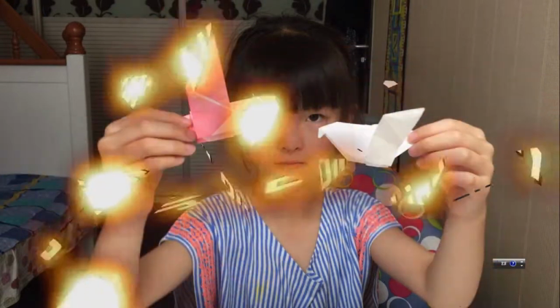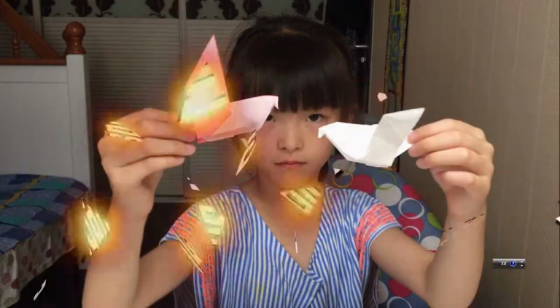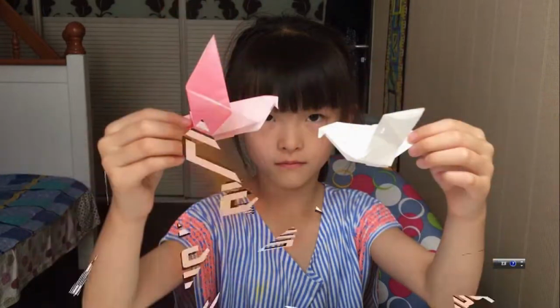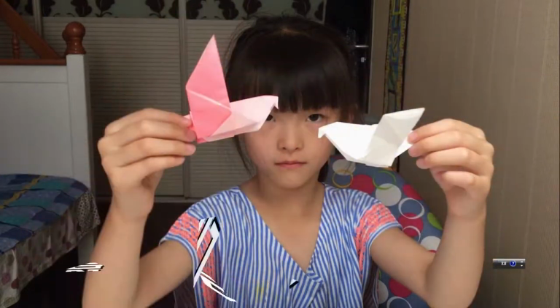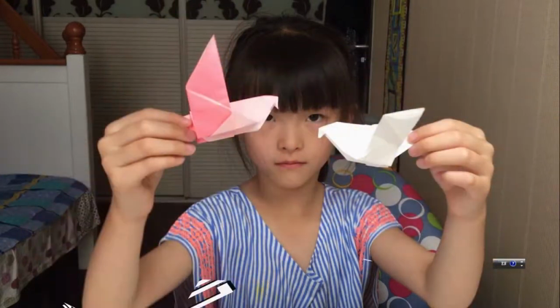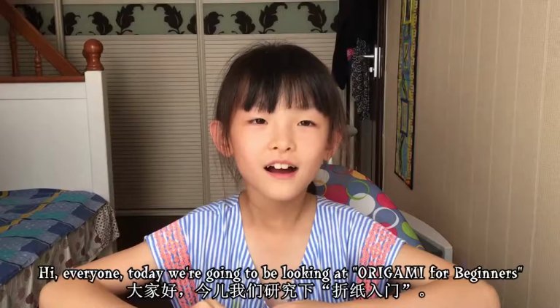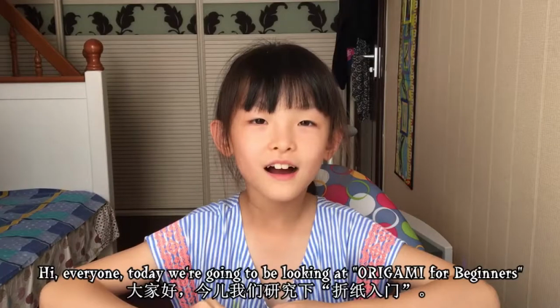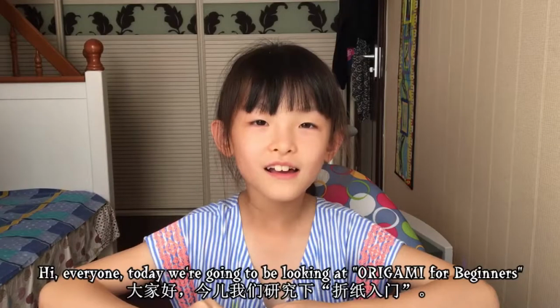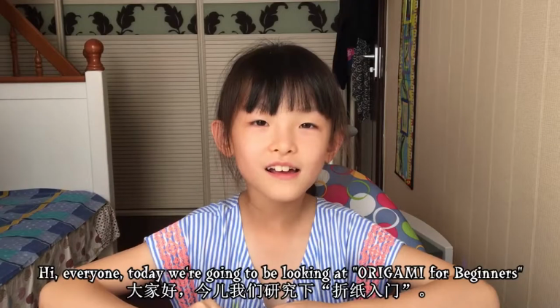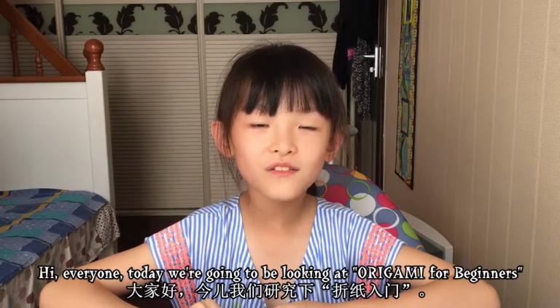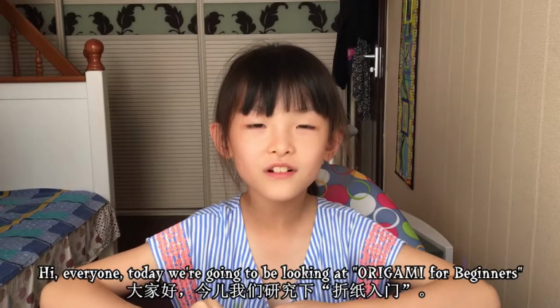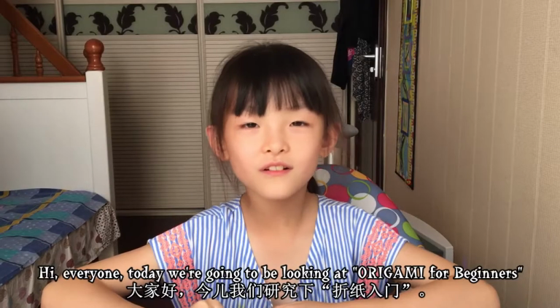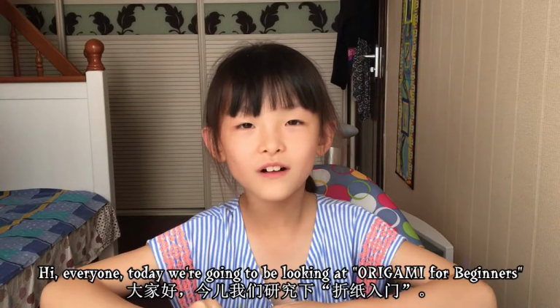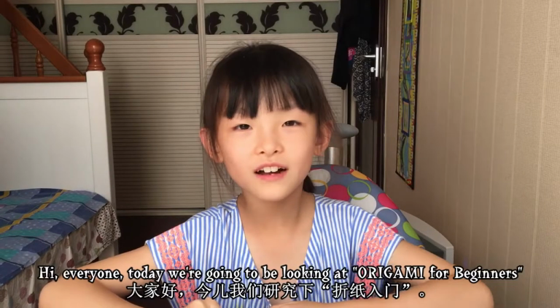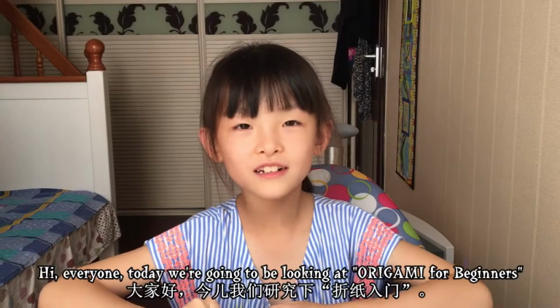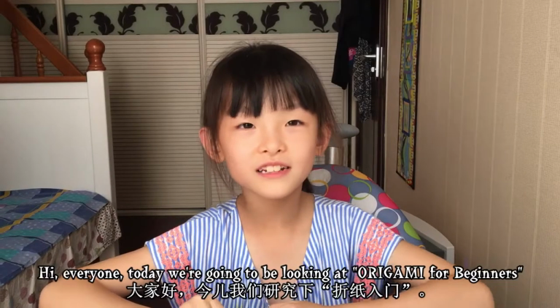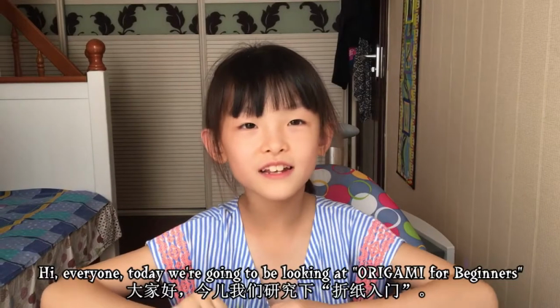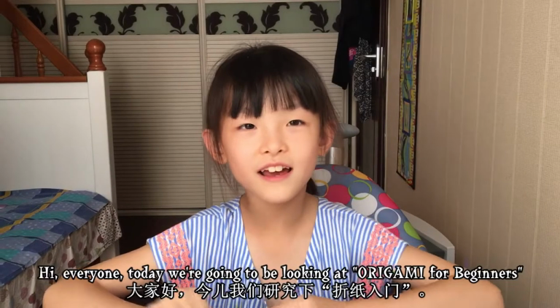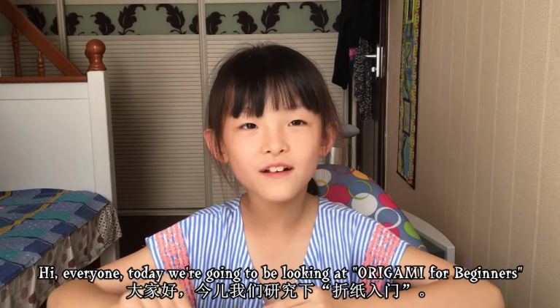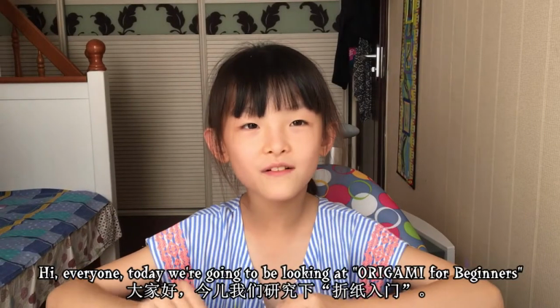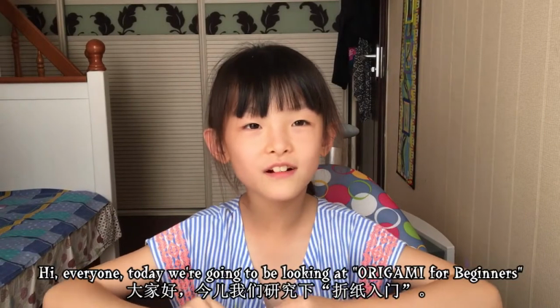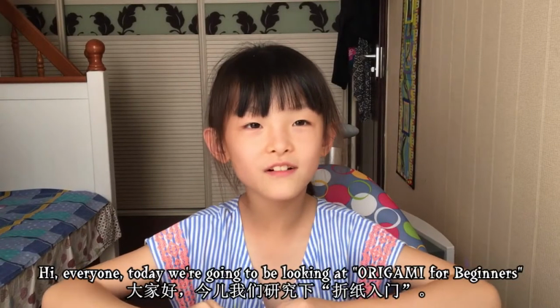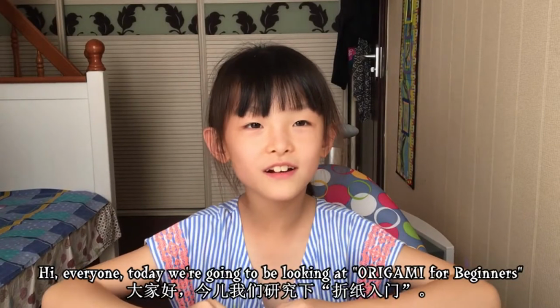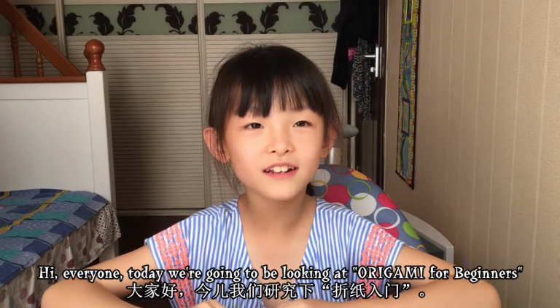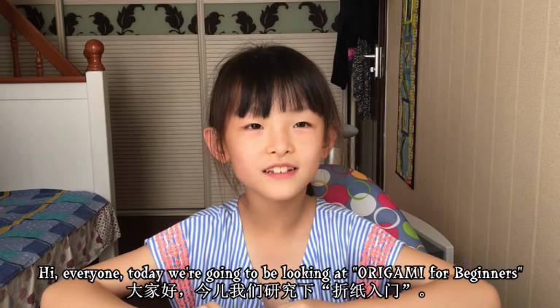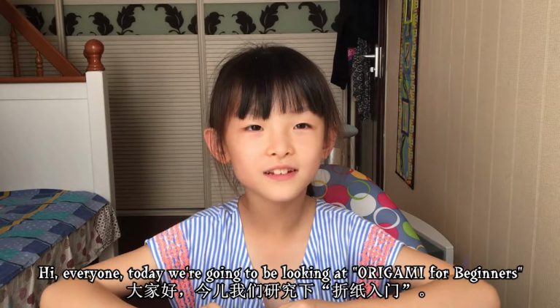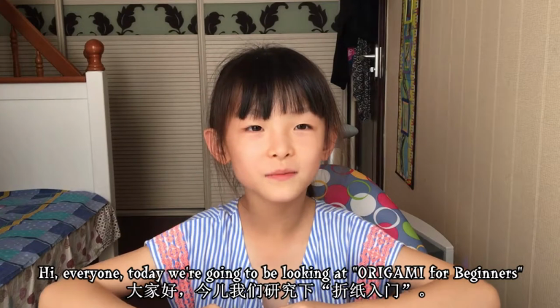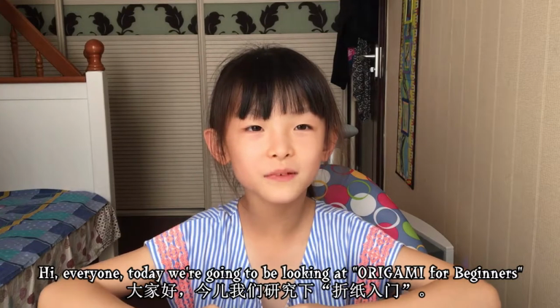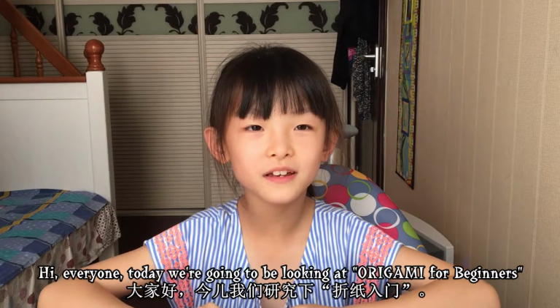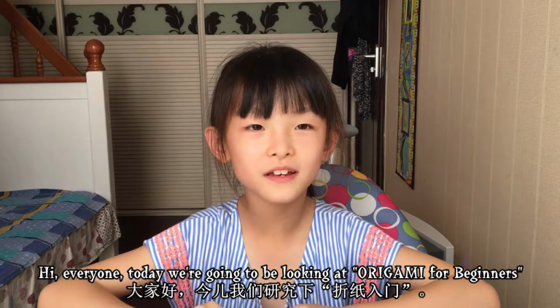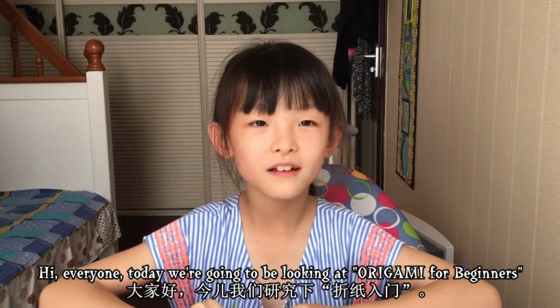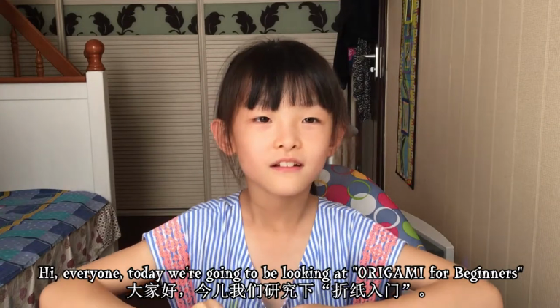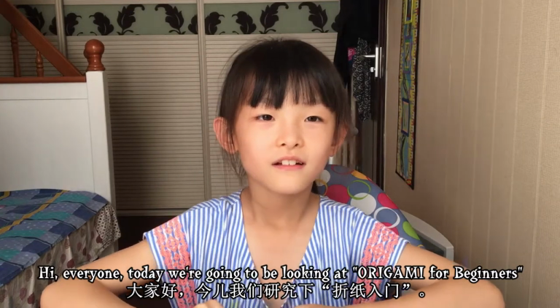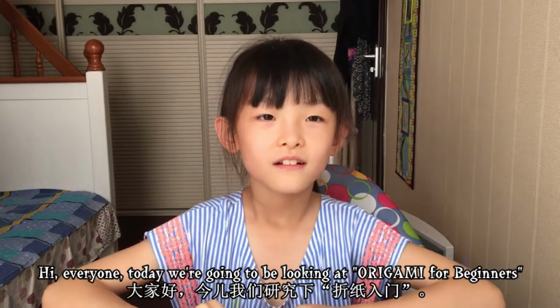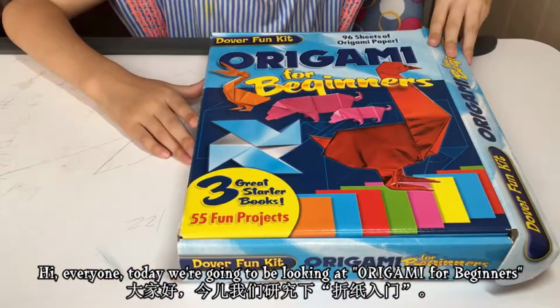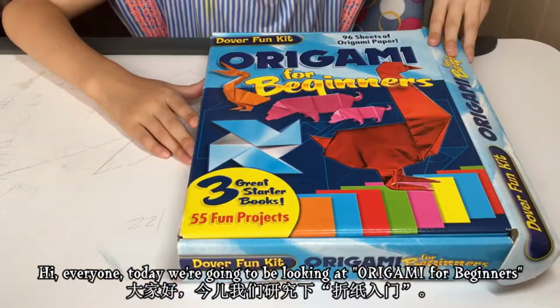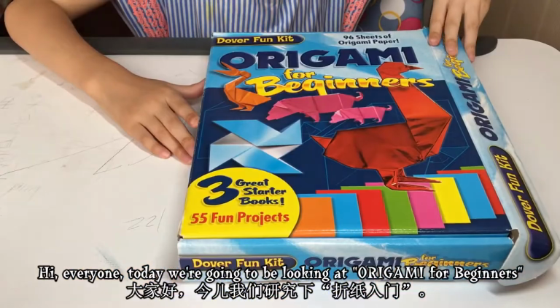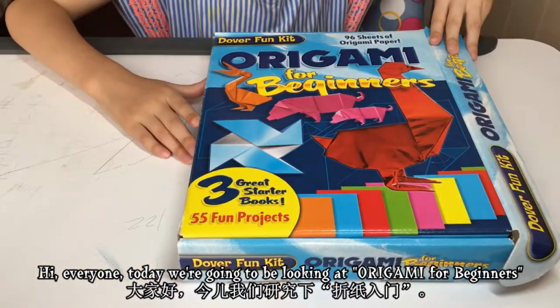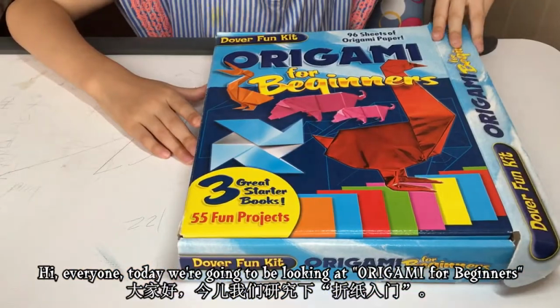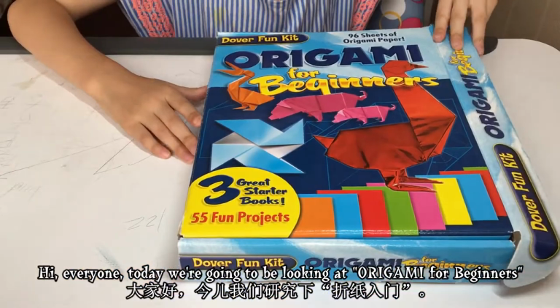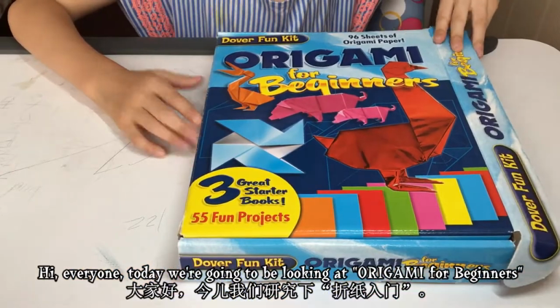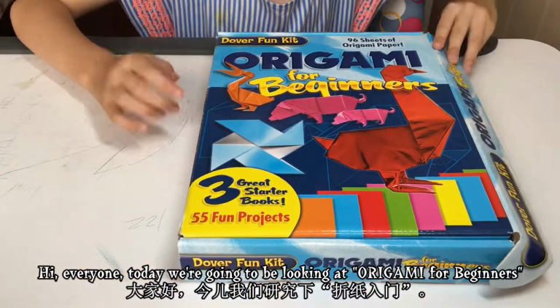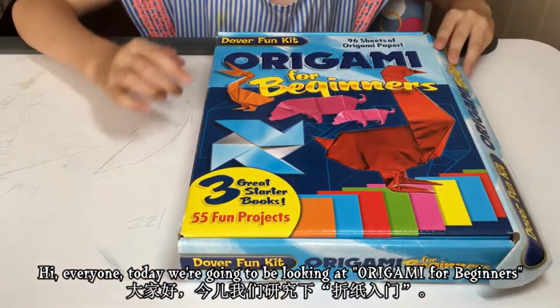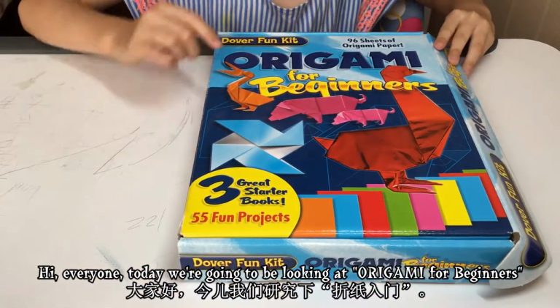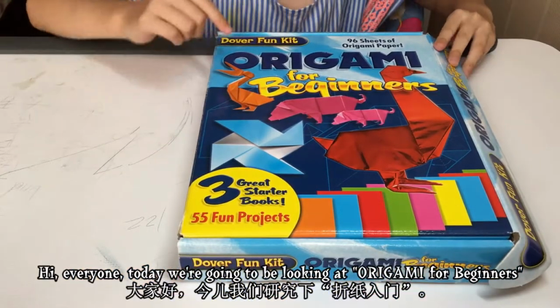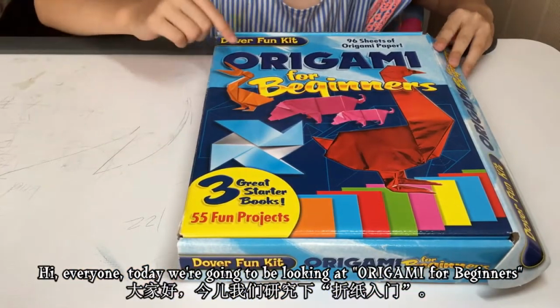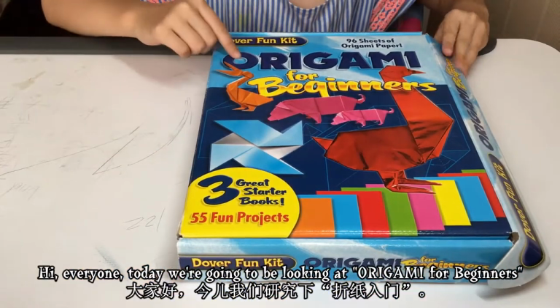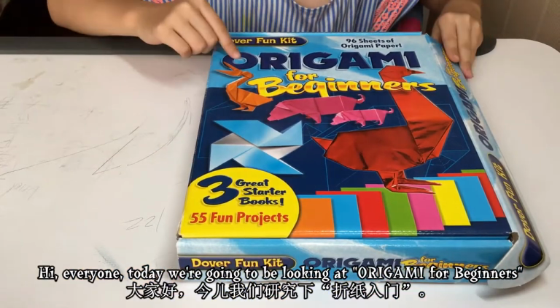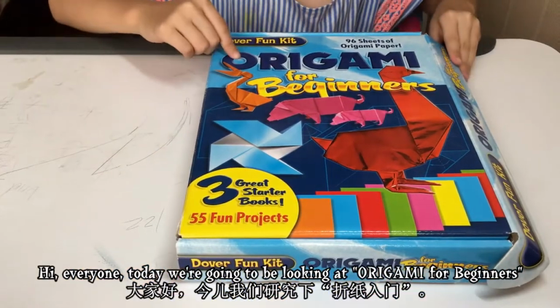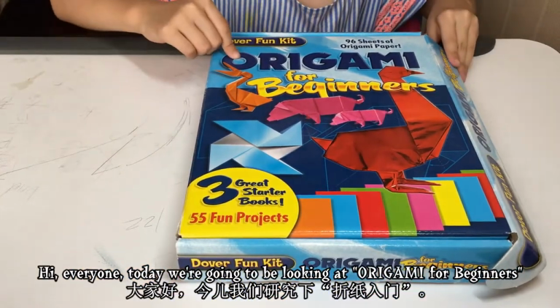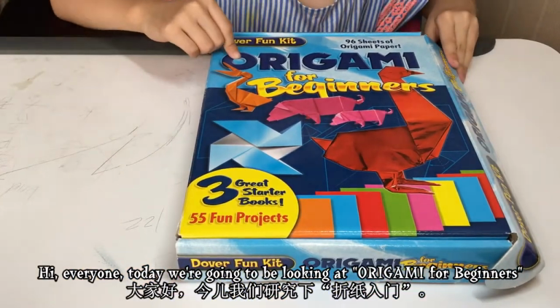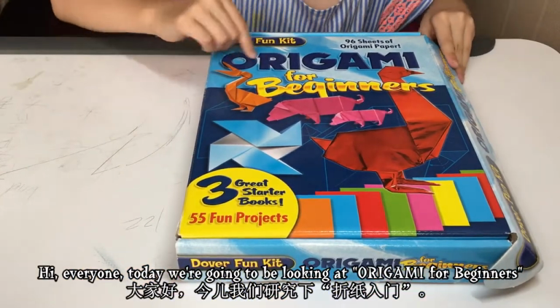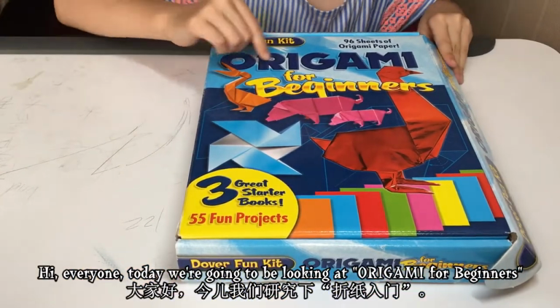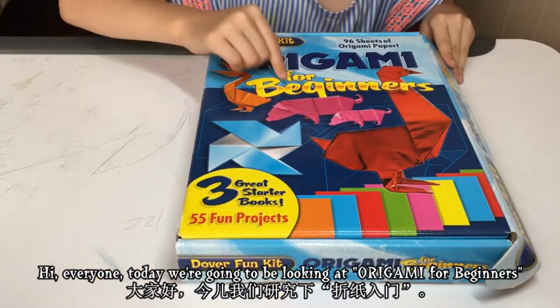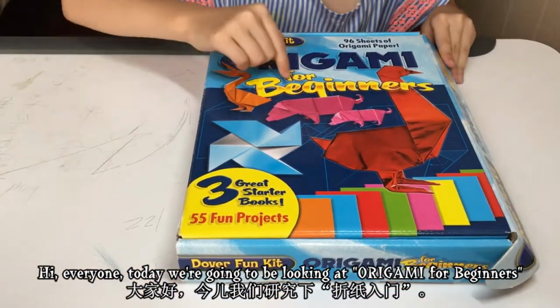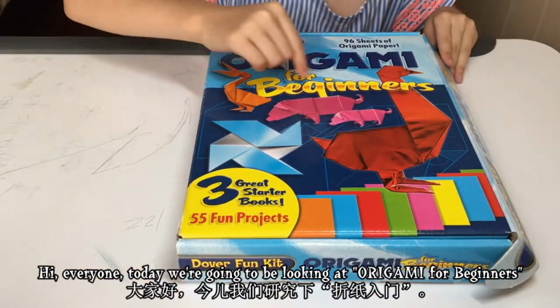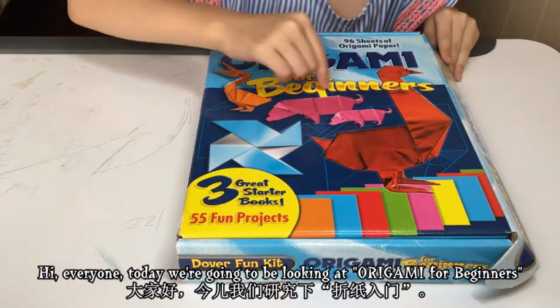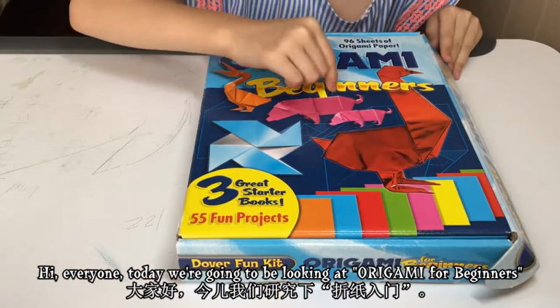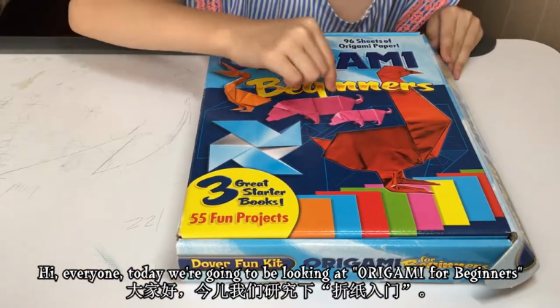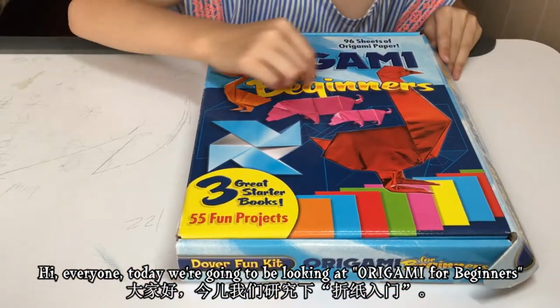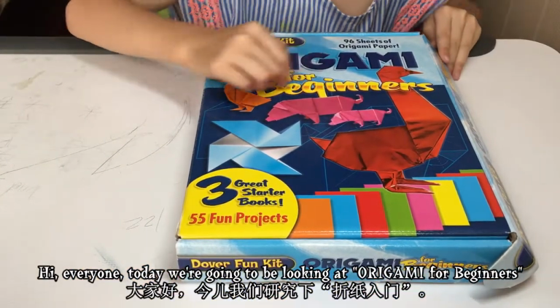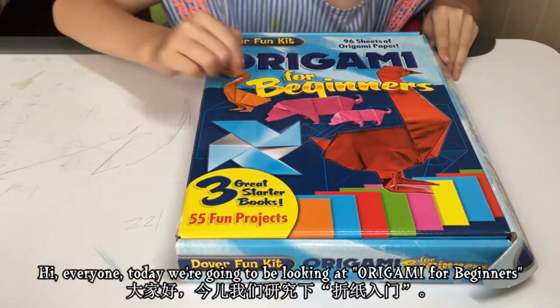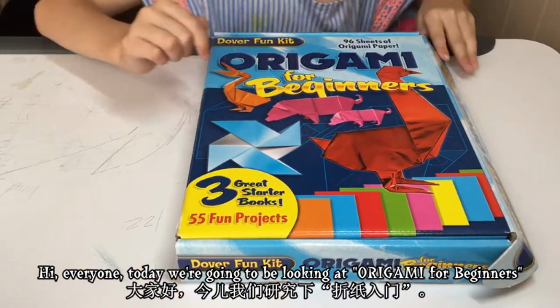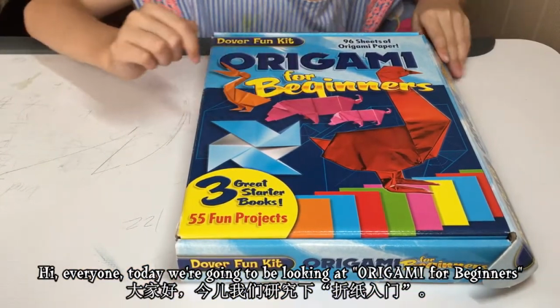Hi everyone, today we're going to be looking at origami for beginners.